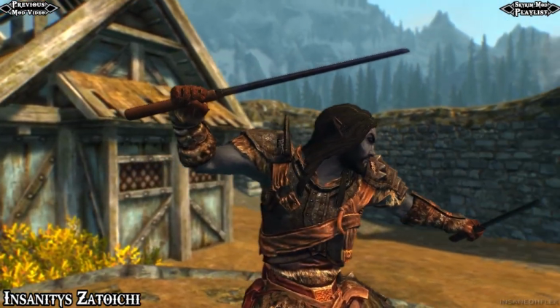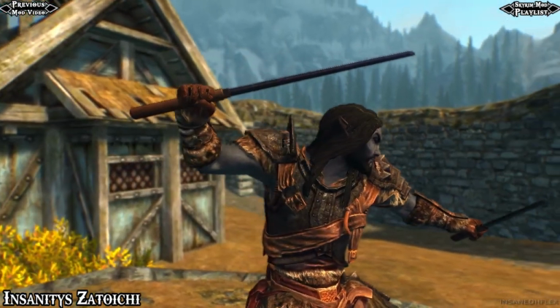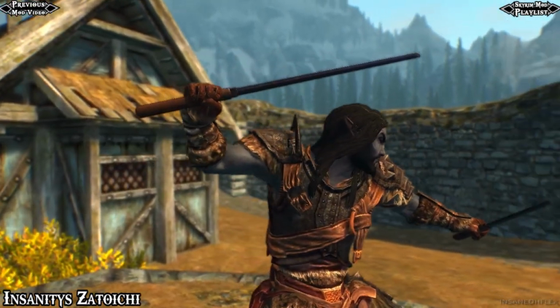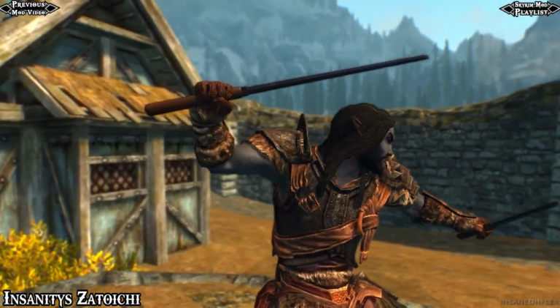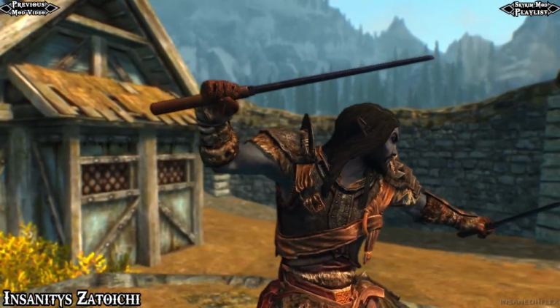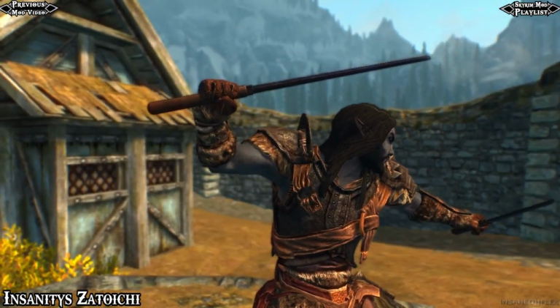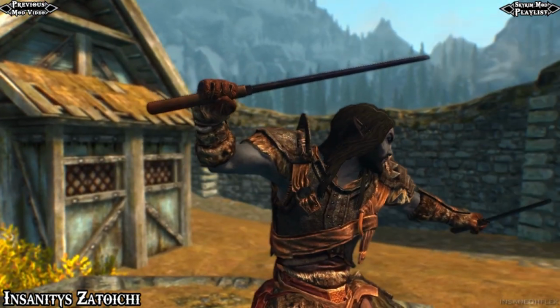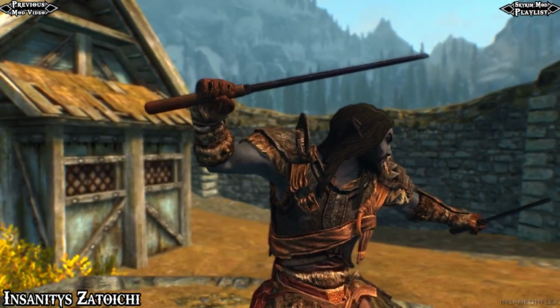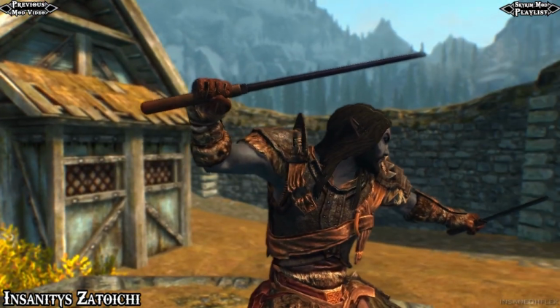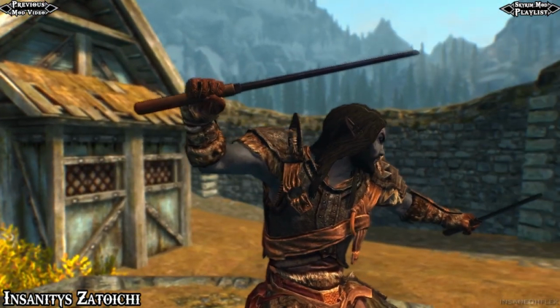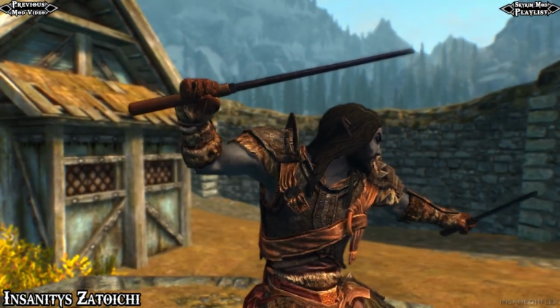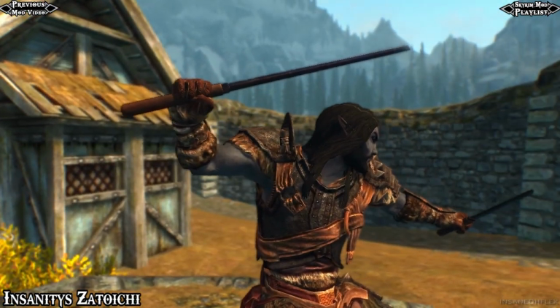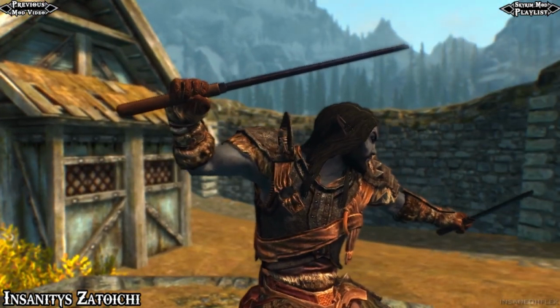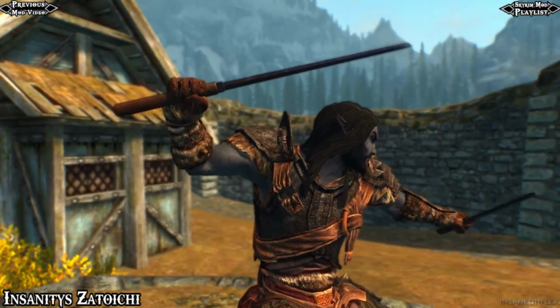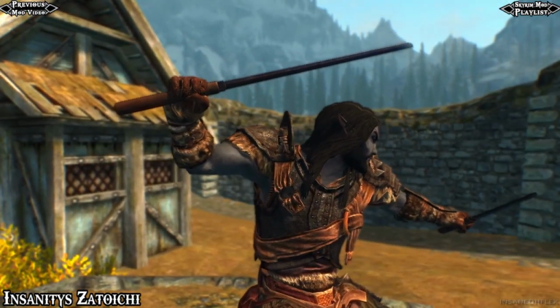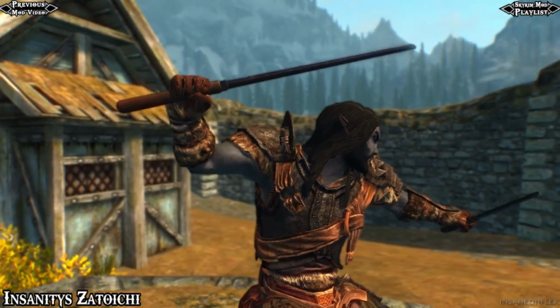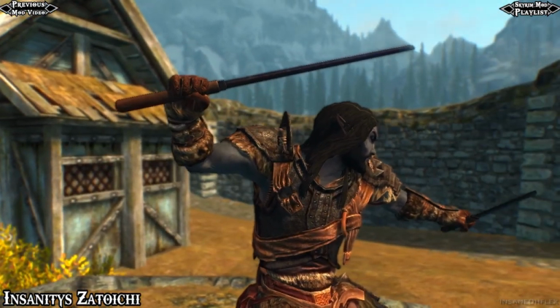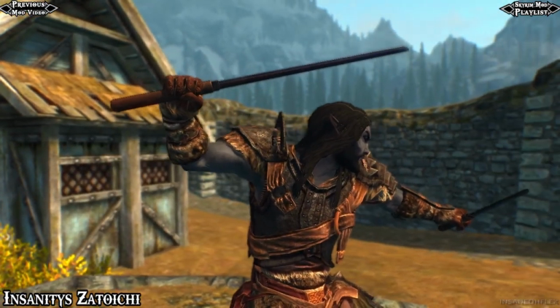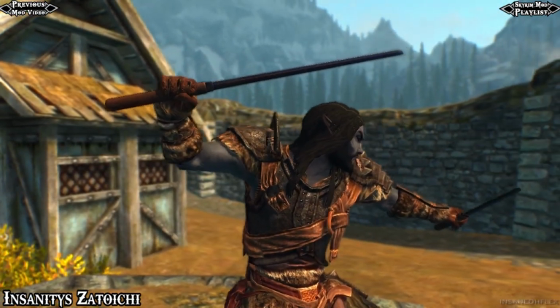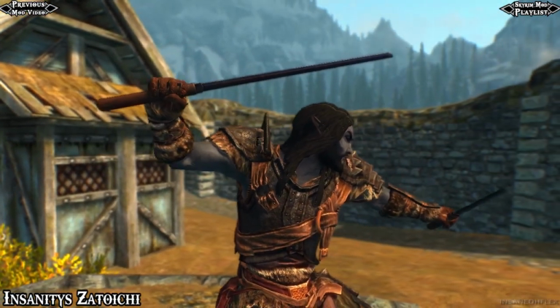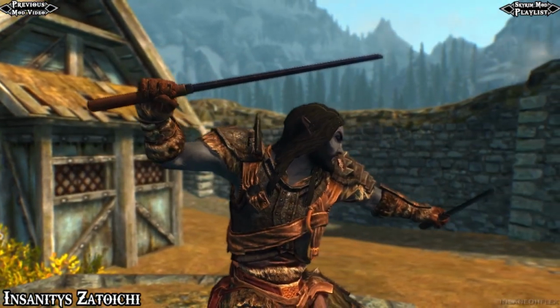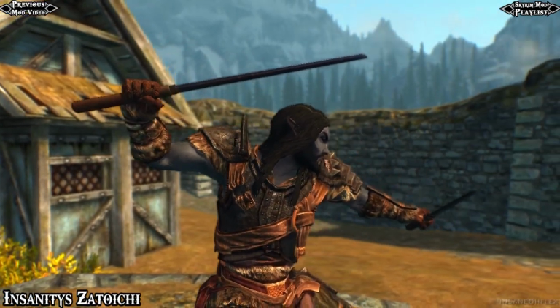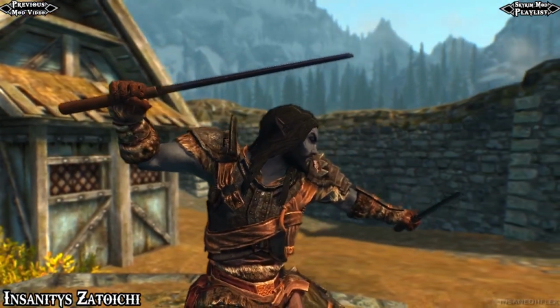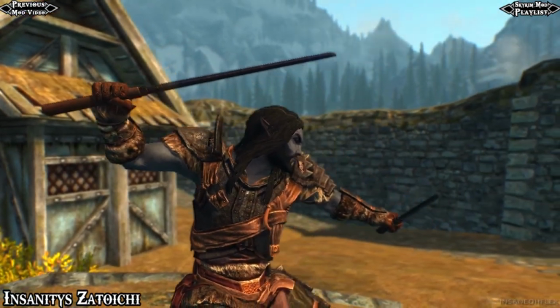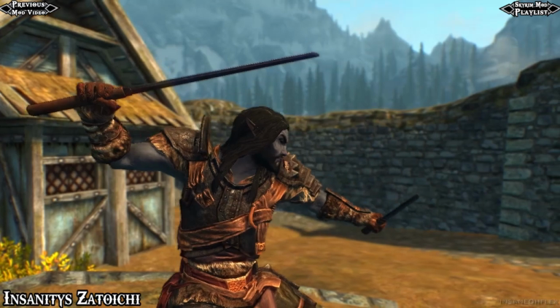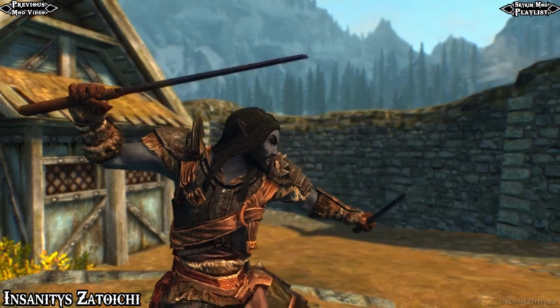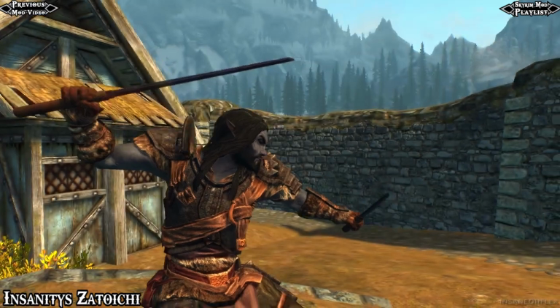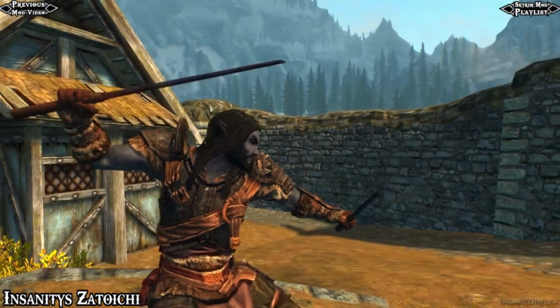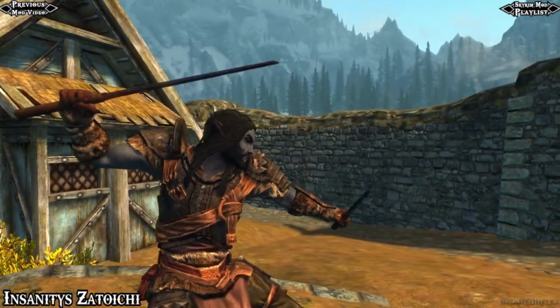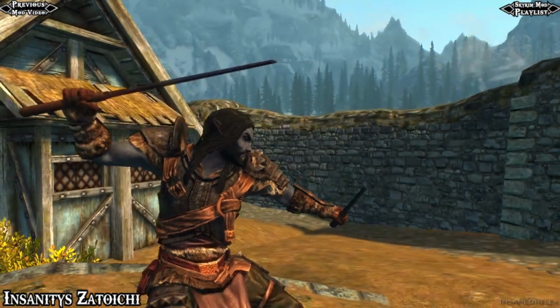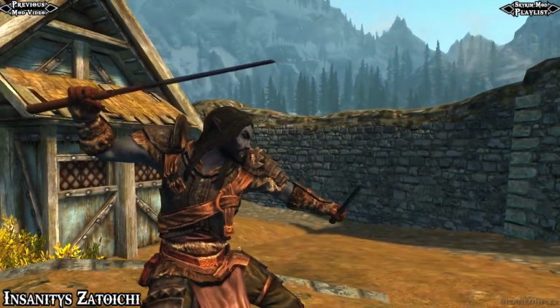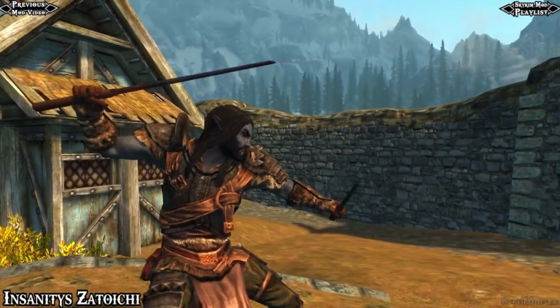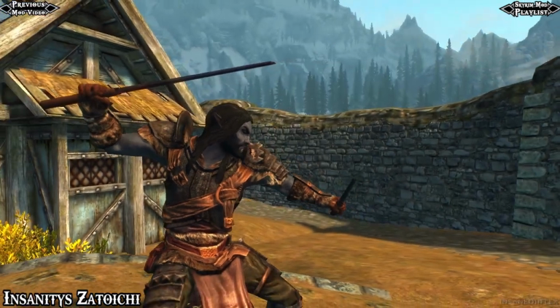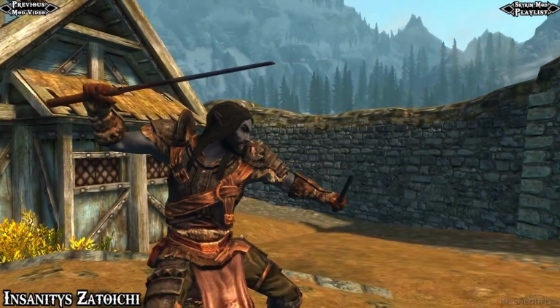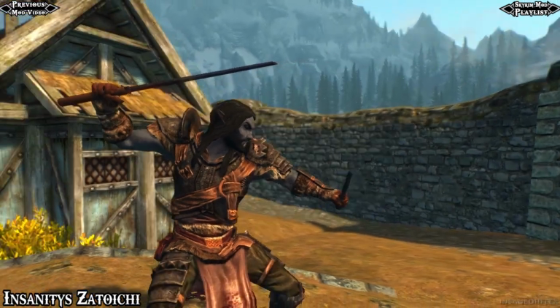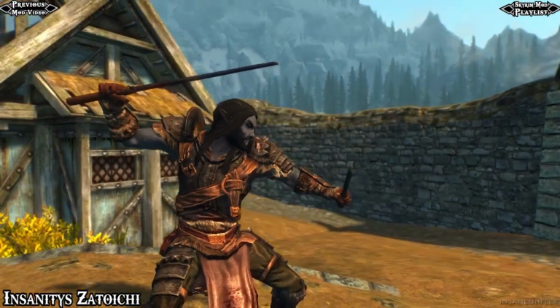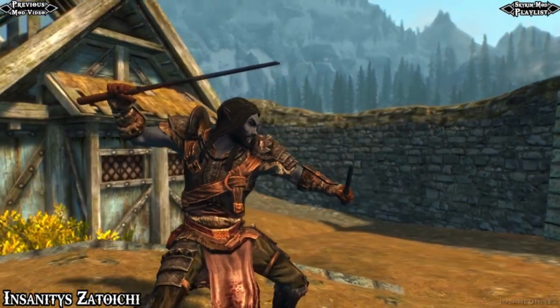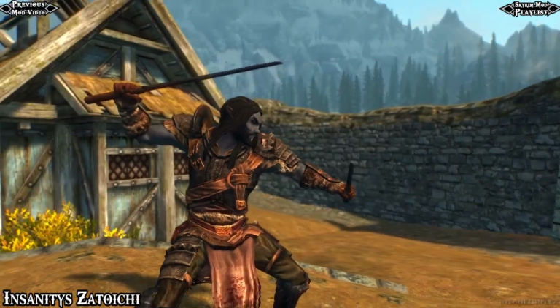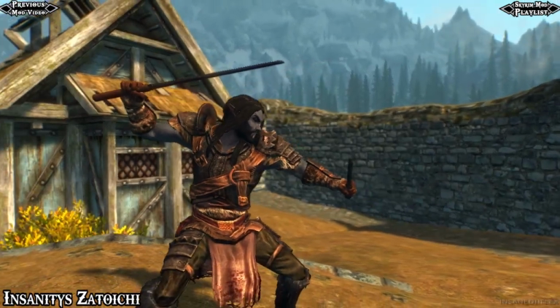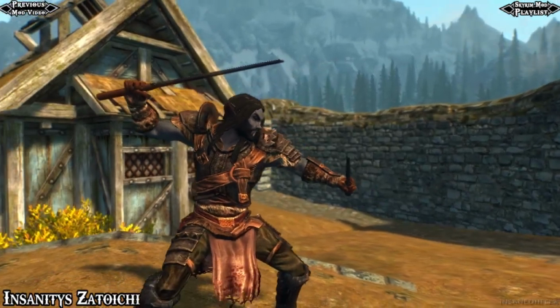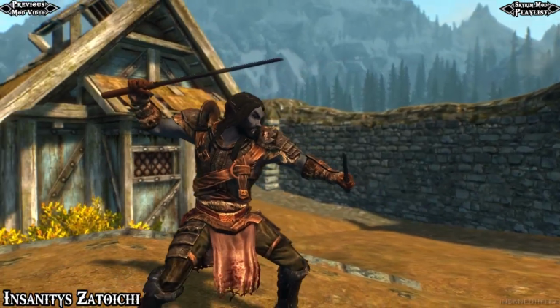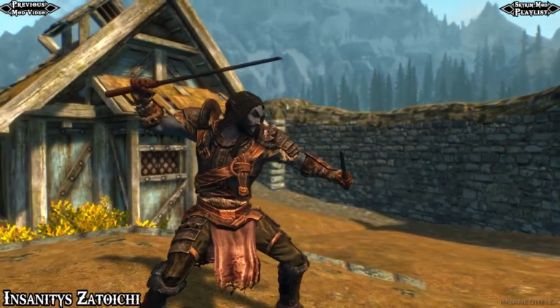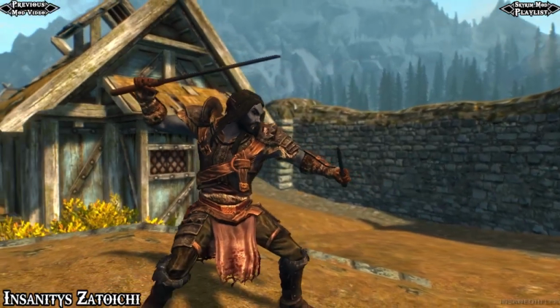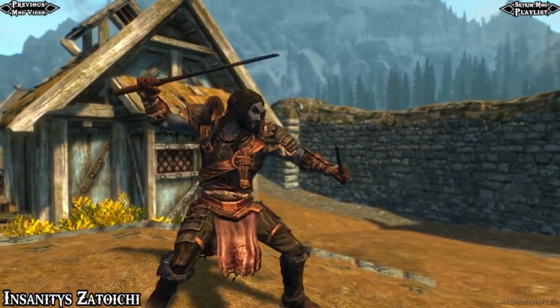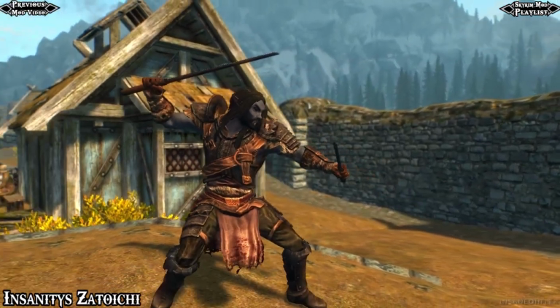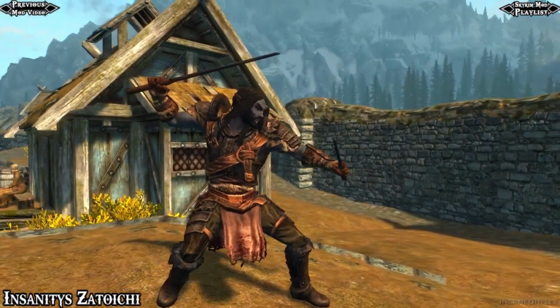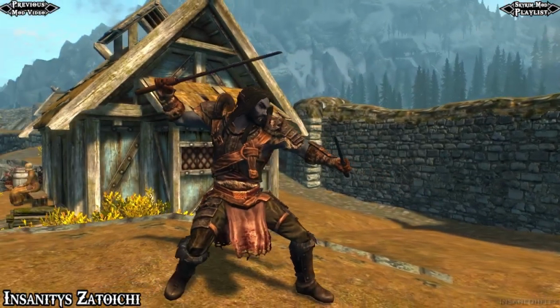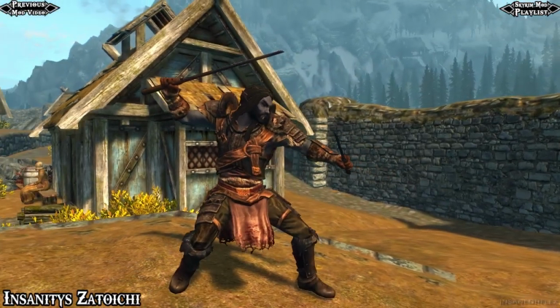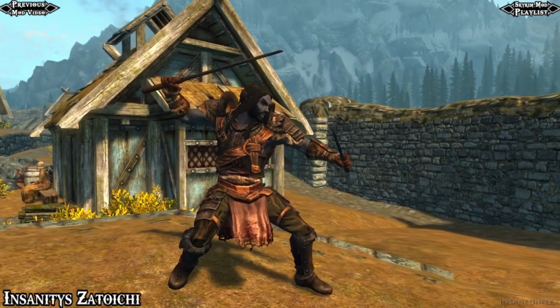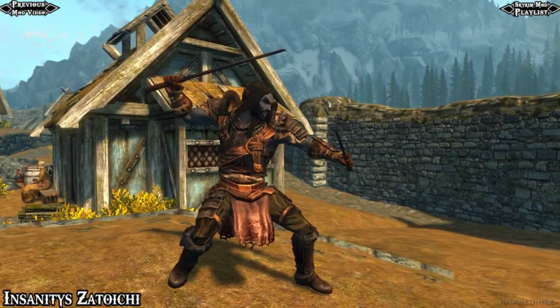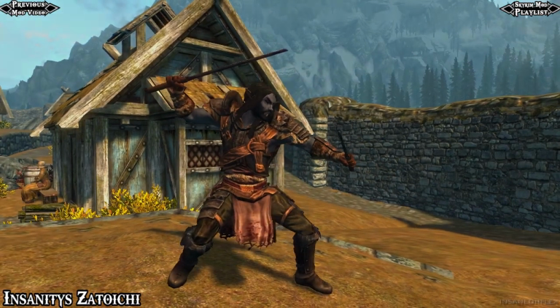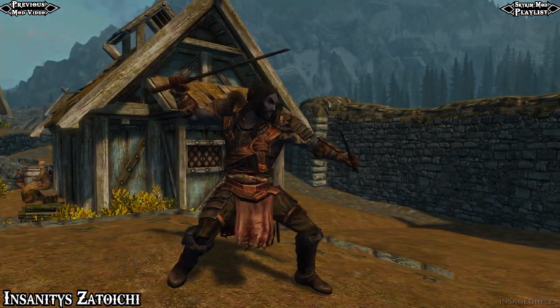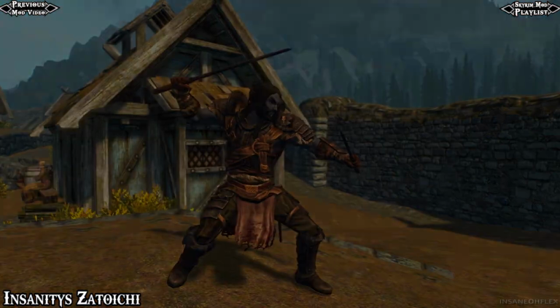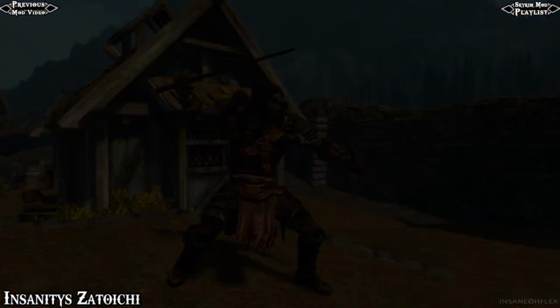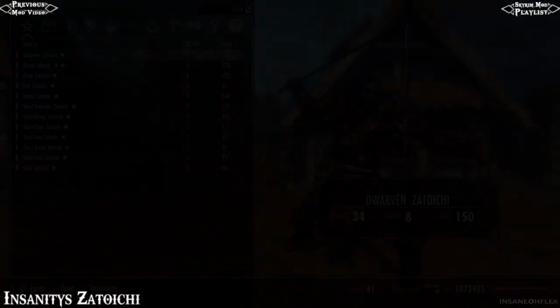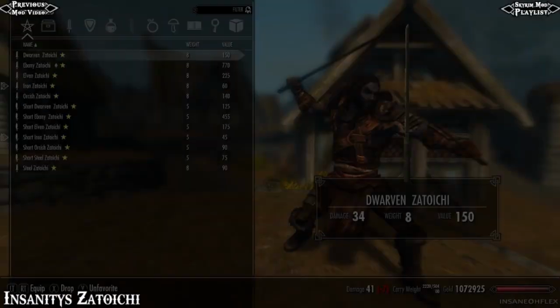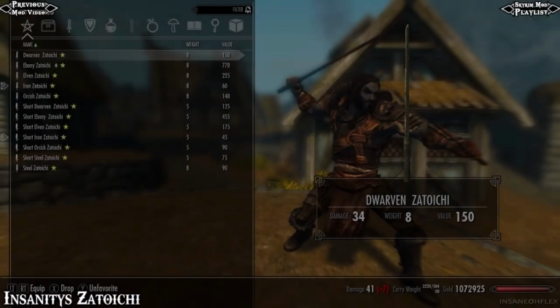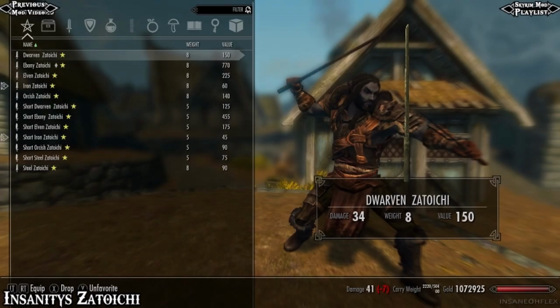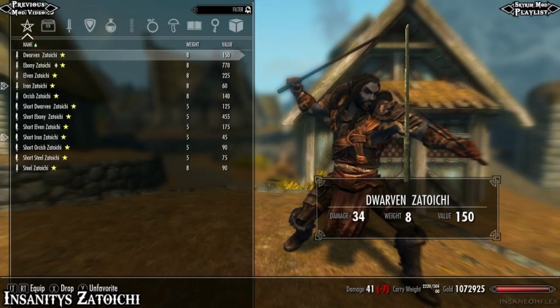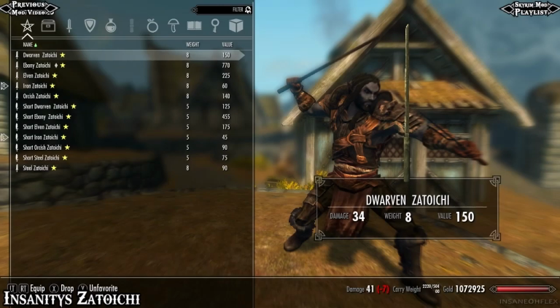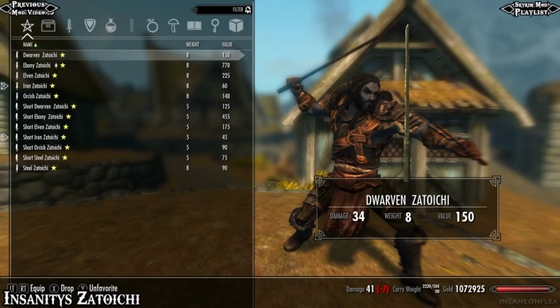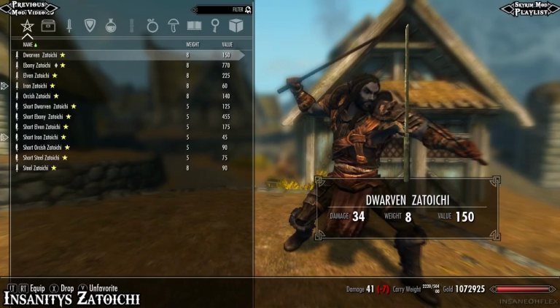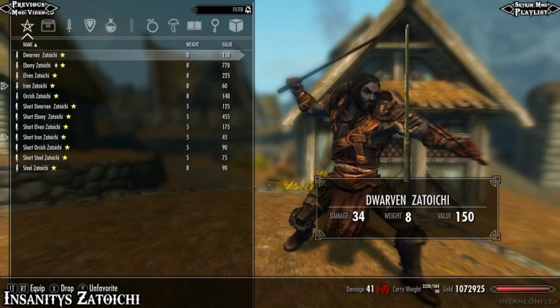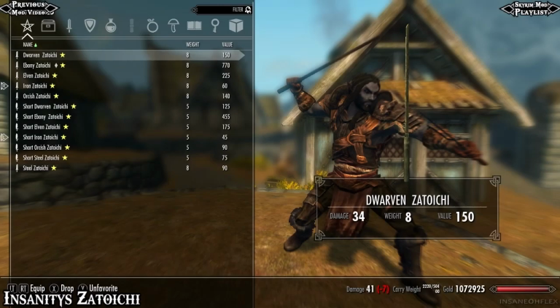Now each of the longer Zytochi swords also has a short version, meaning that it deals less damage but attacks faster, so it's kind of like the dagger counterpart.